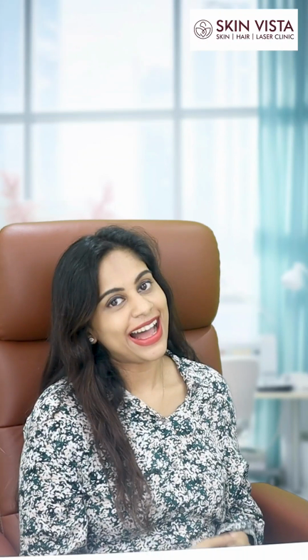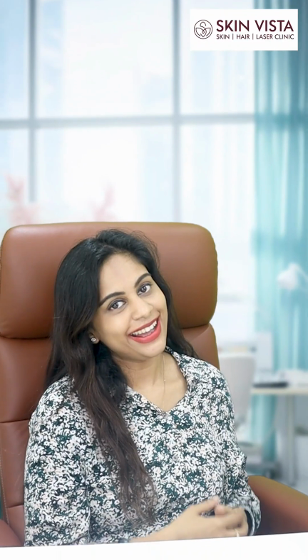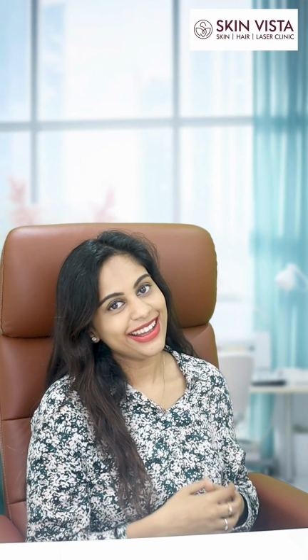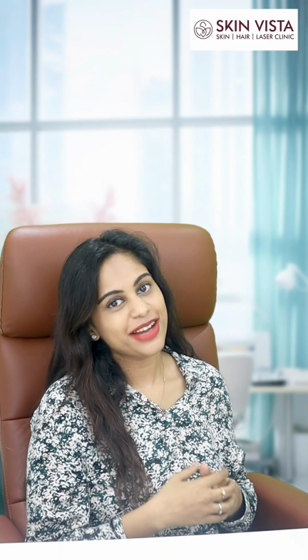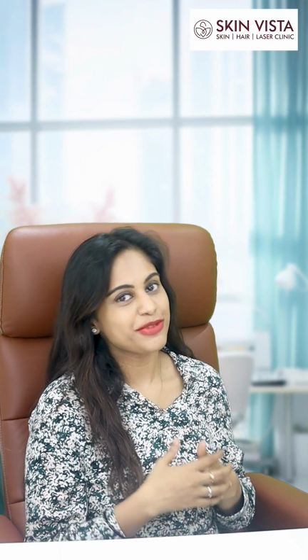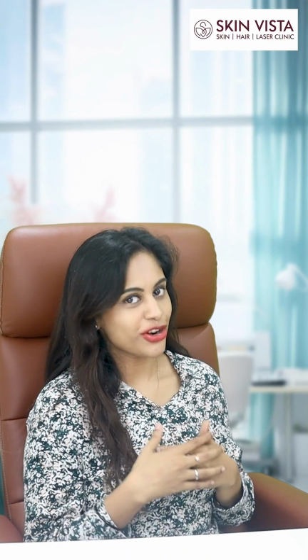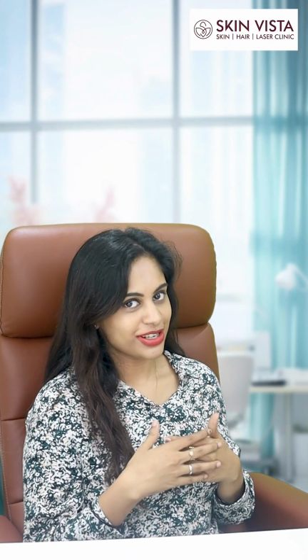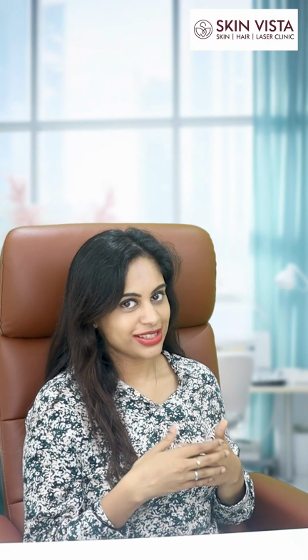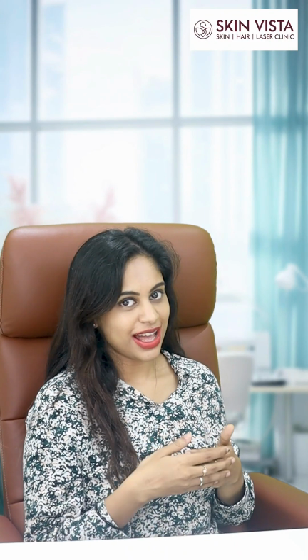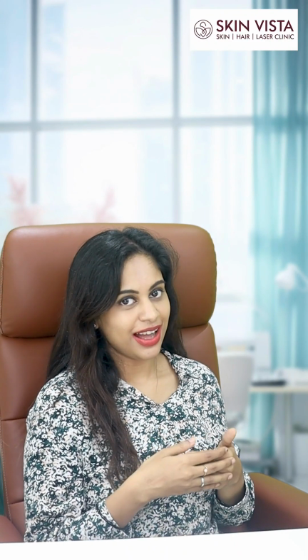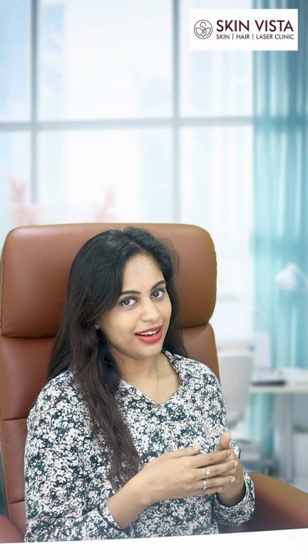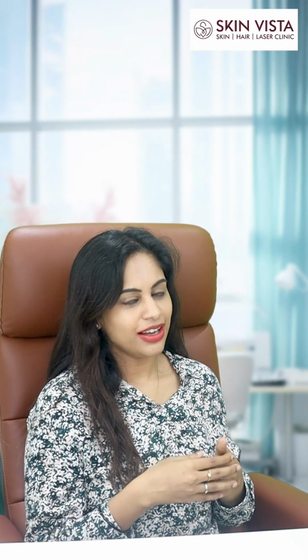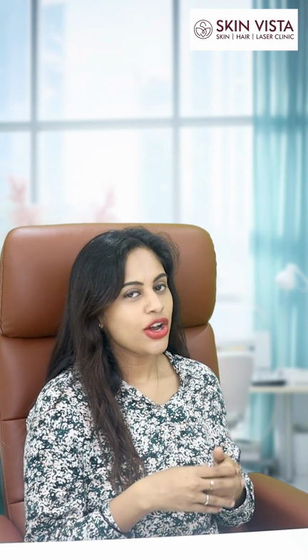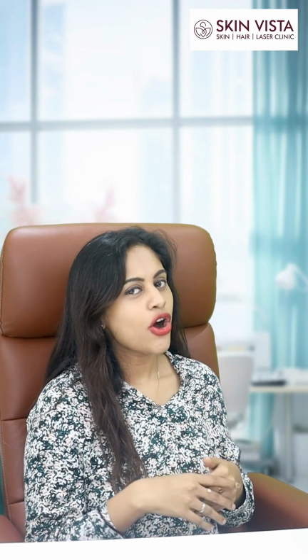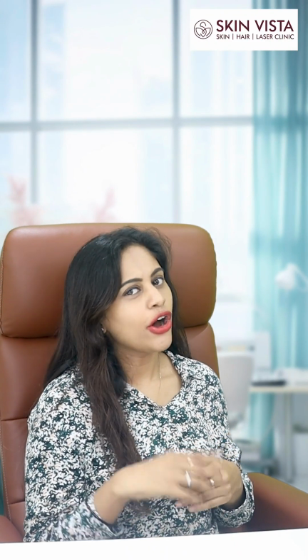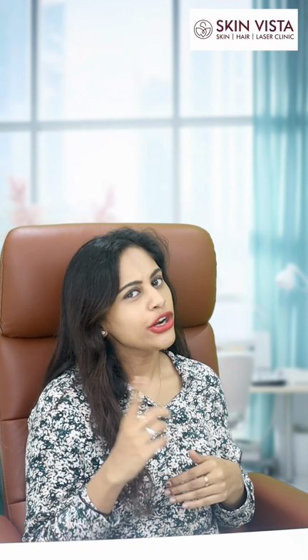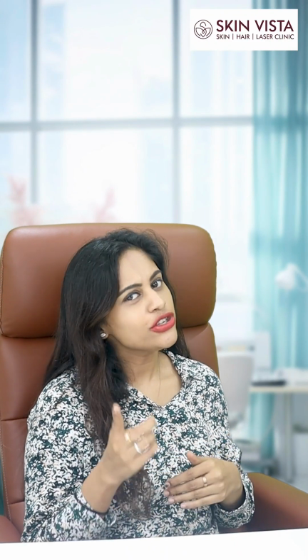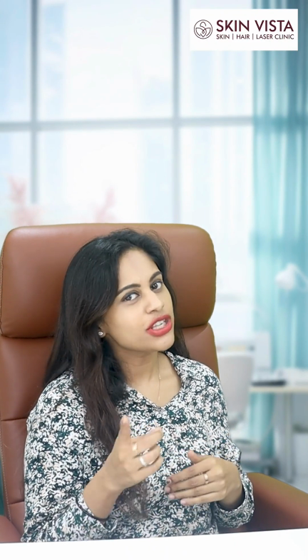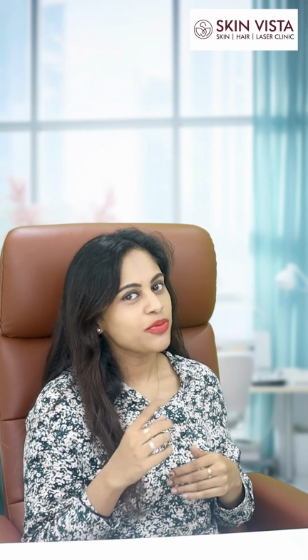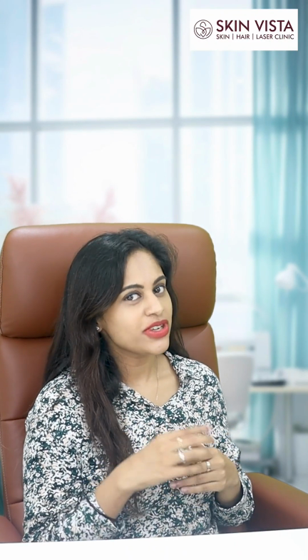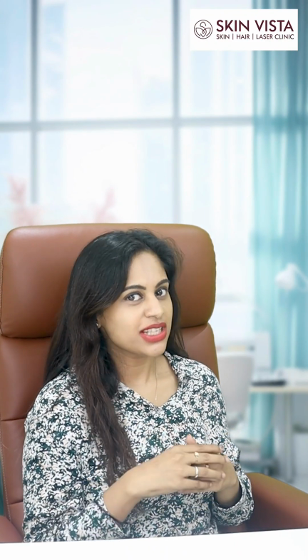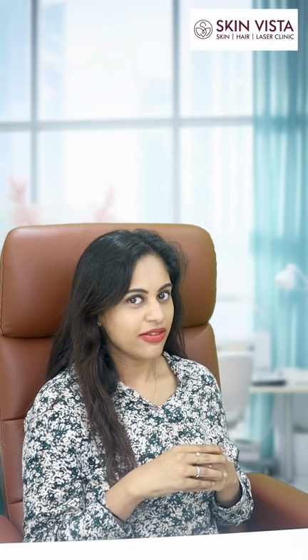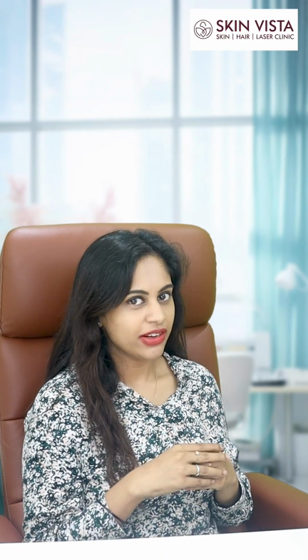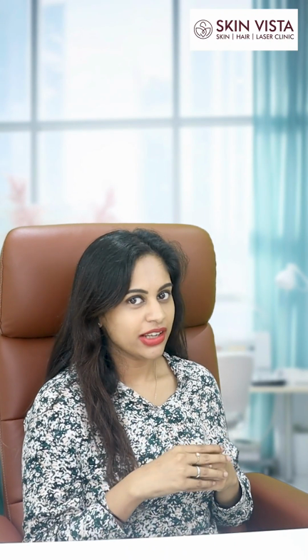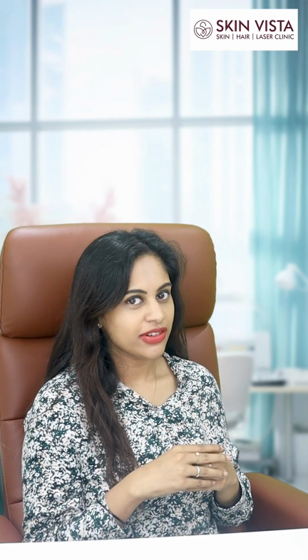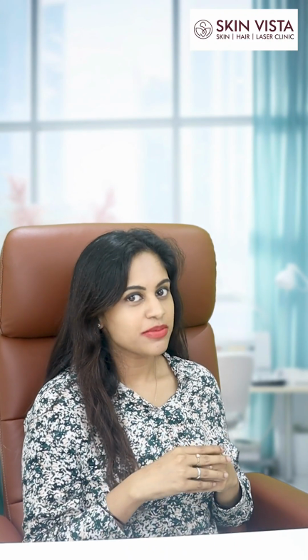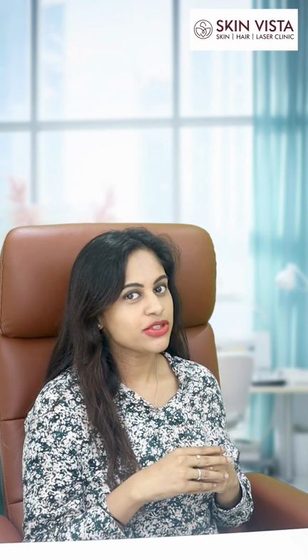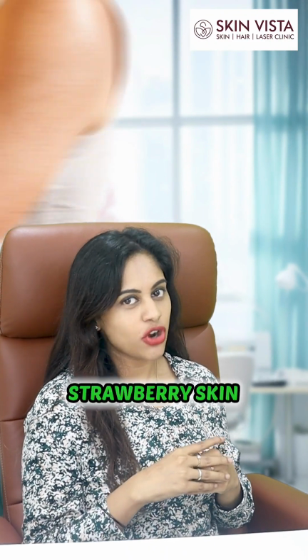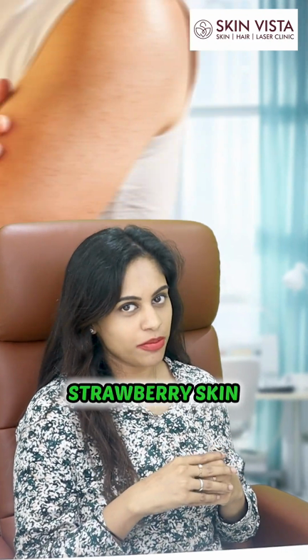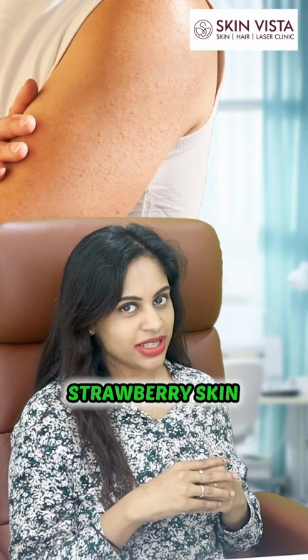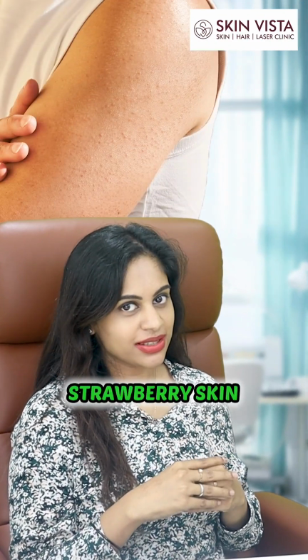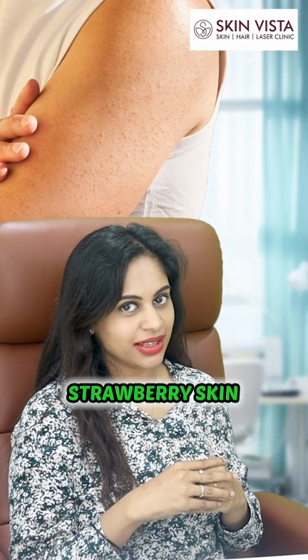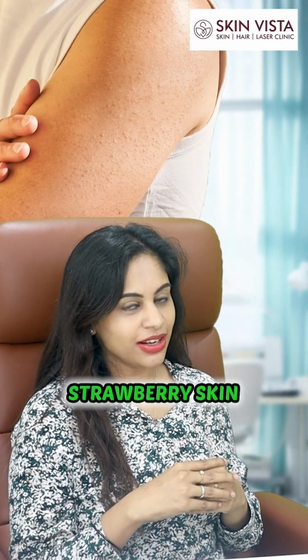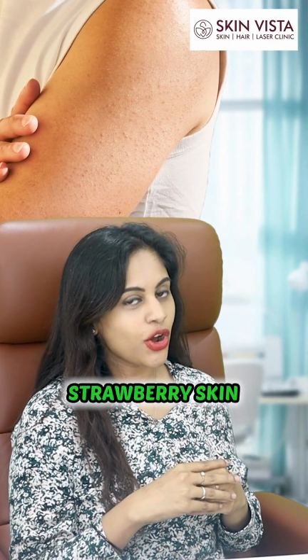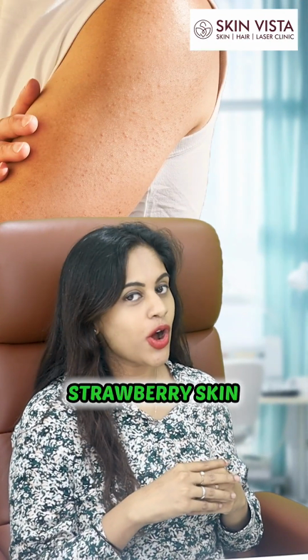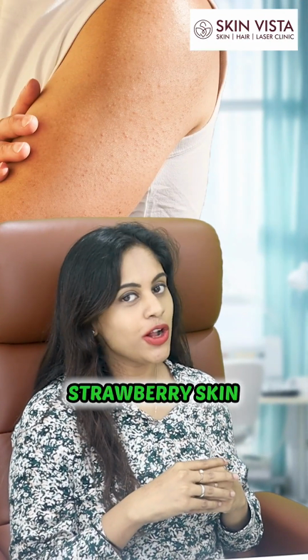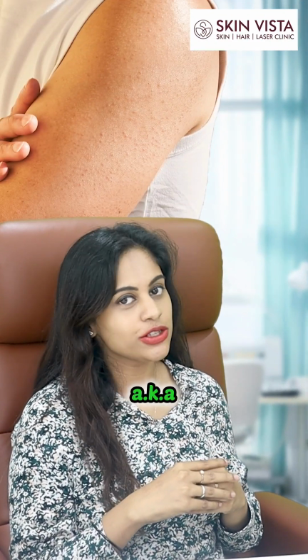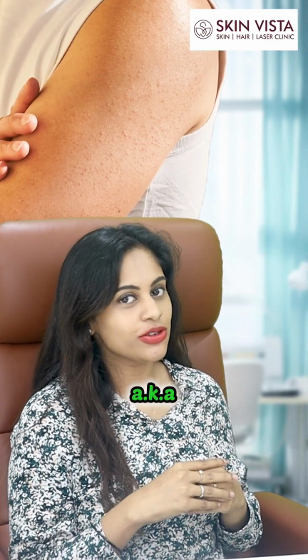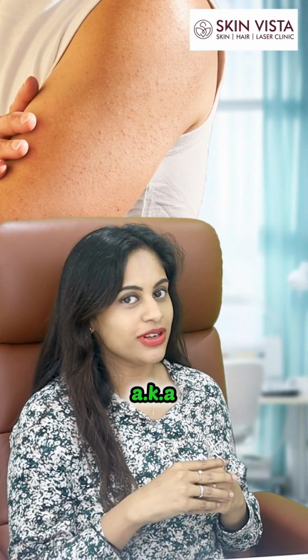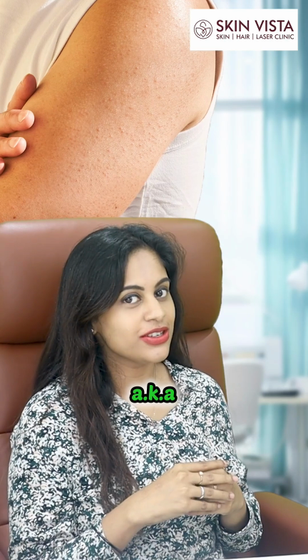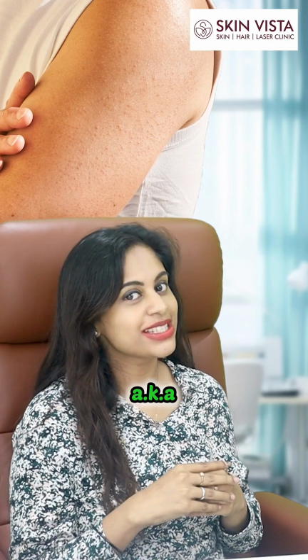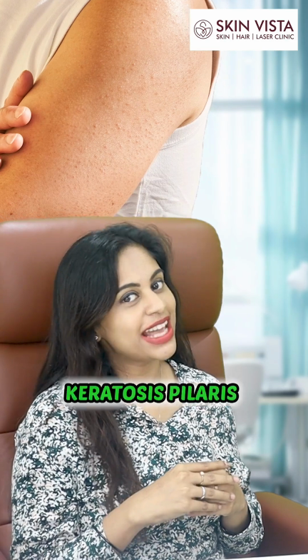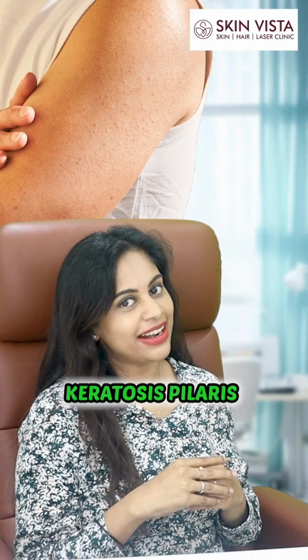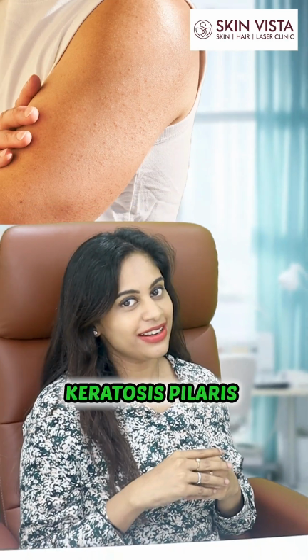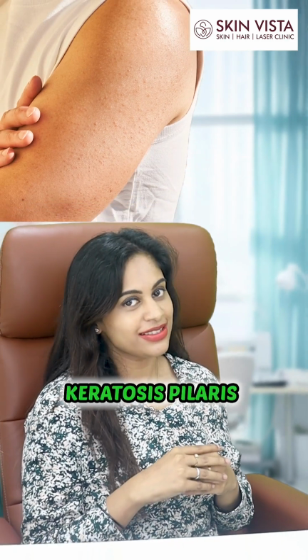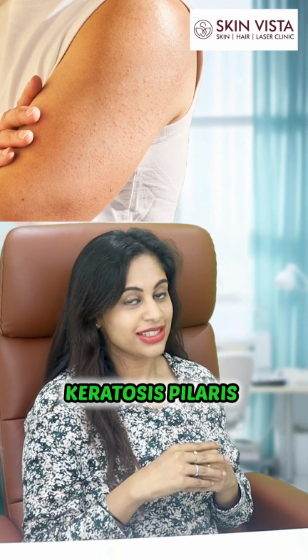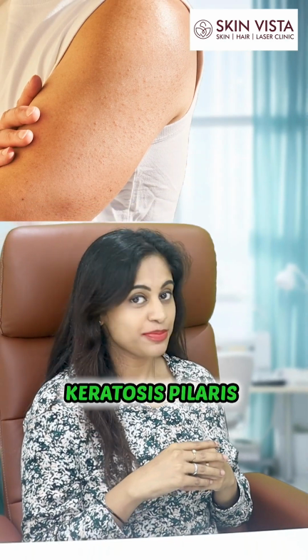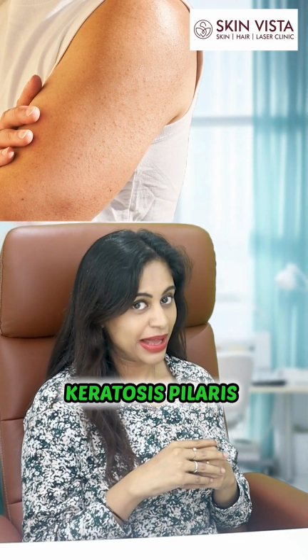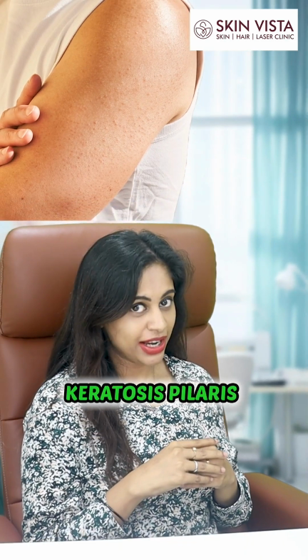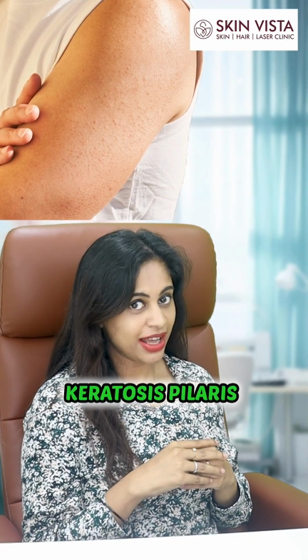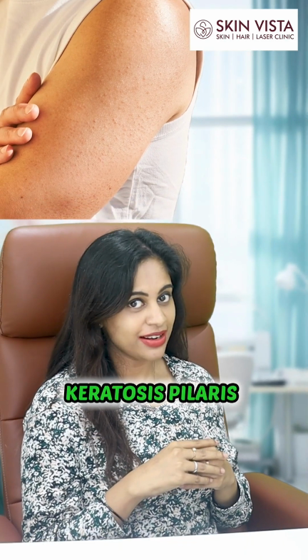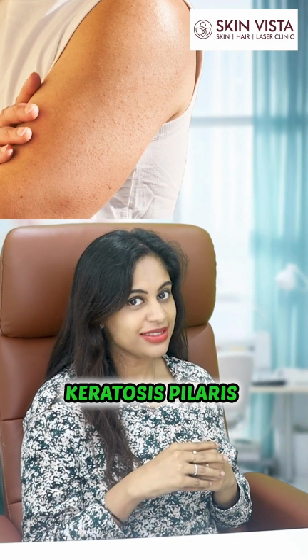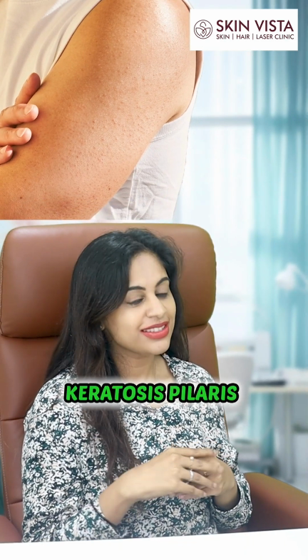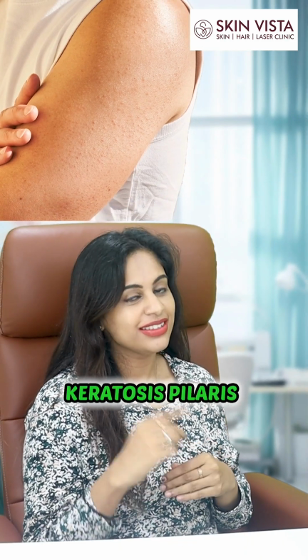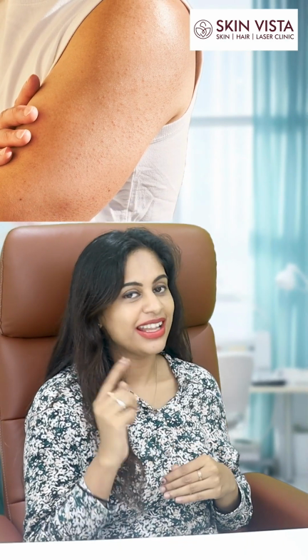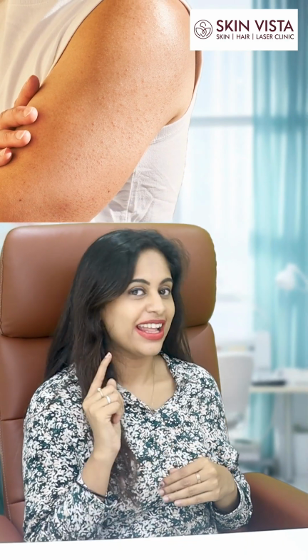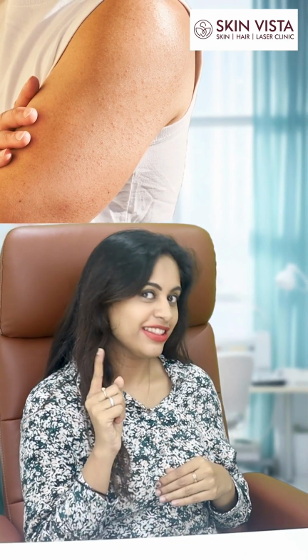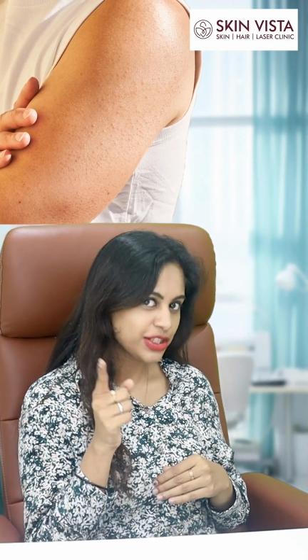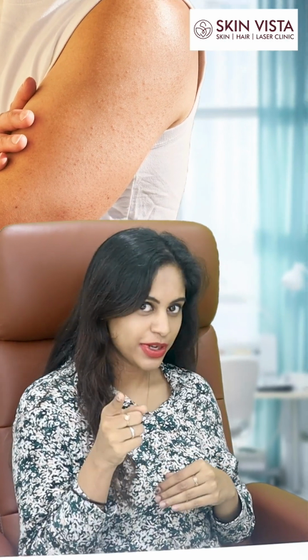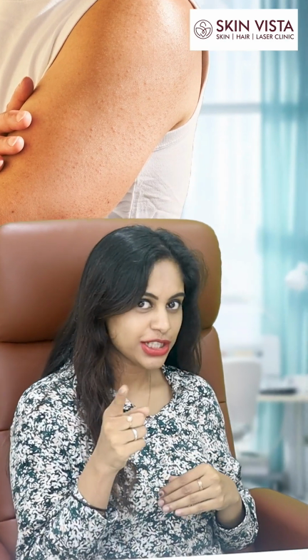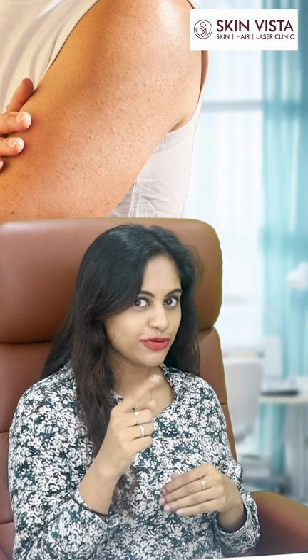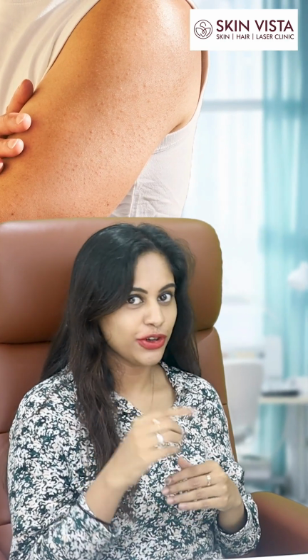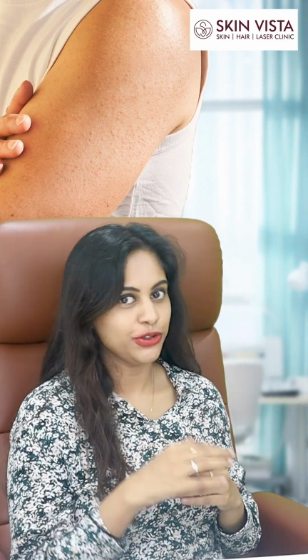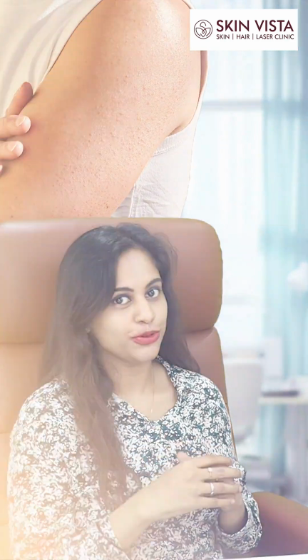Hi, I am Dr. Sahana. Are you someone suffering from strawberry skin, also known as keratosis pilaris? Then this one is for you.